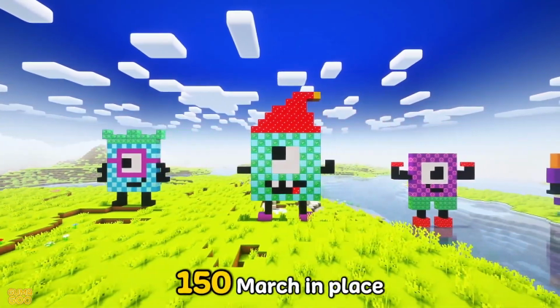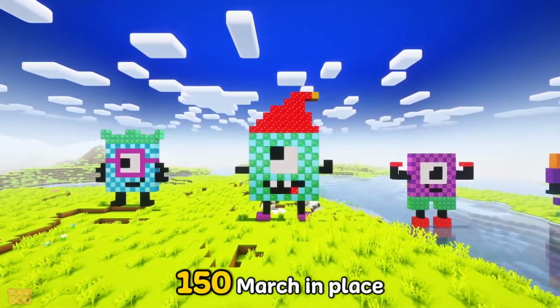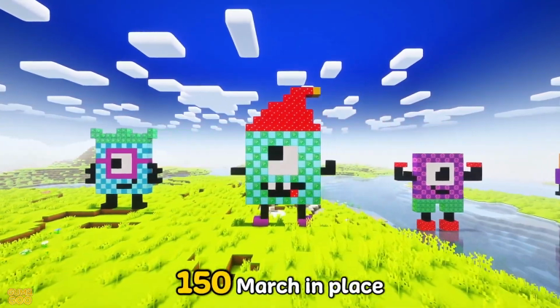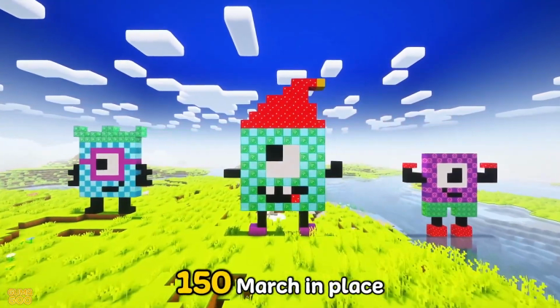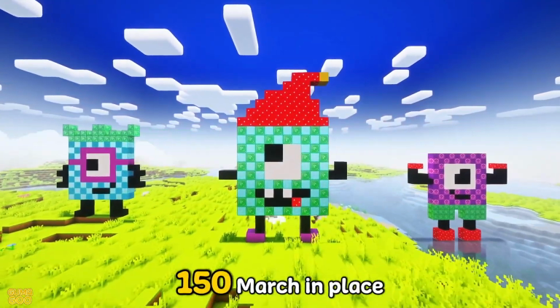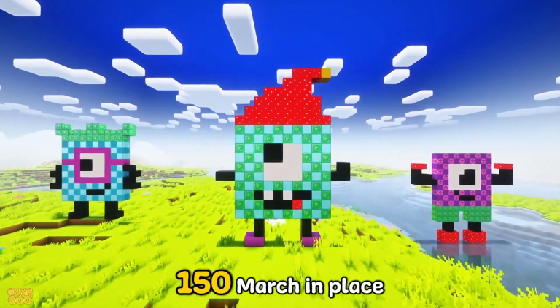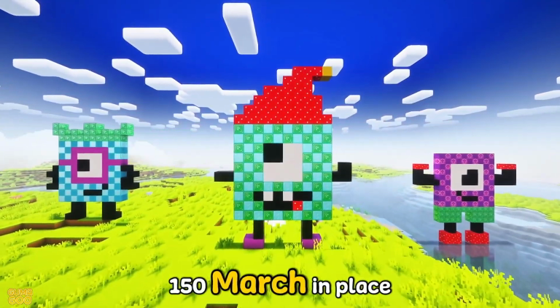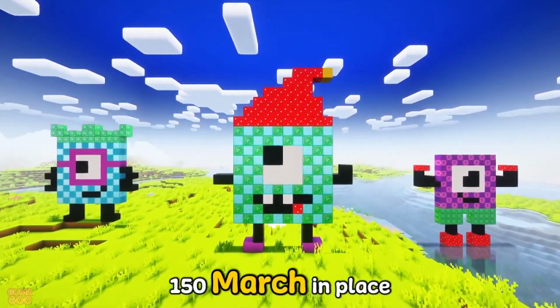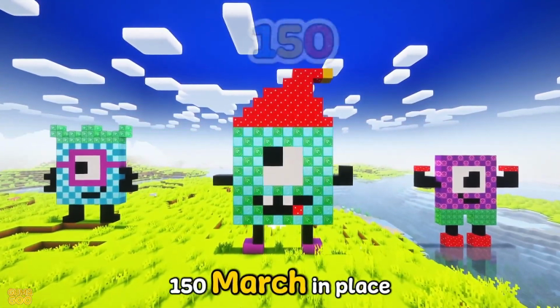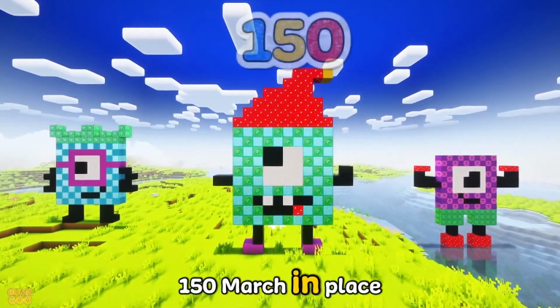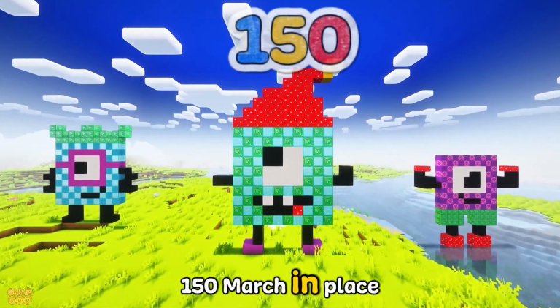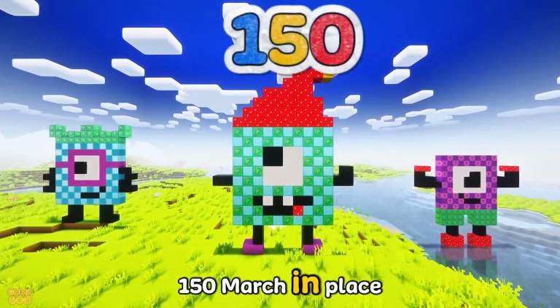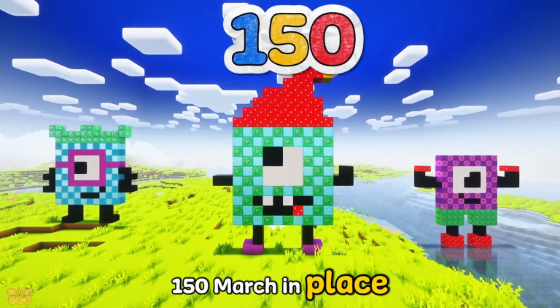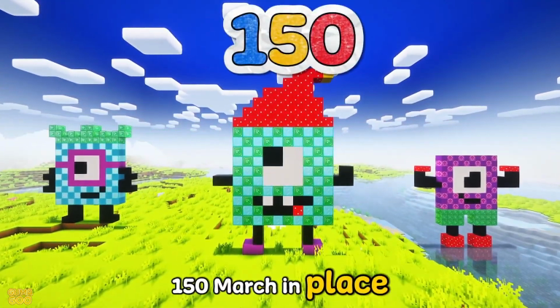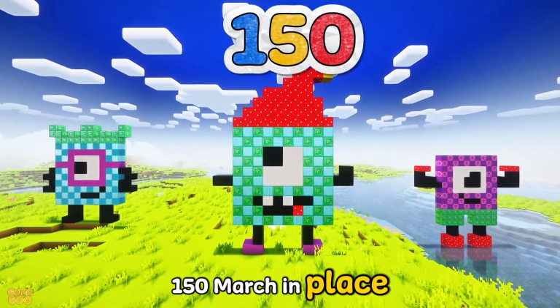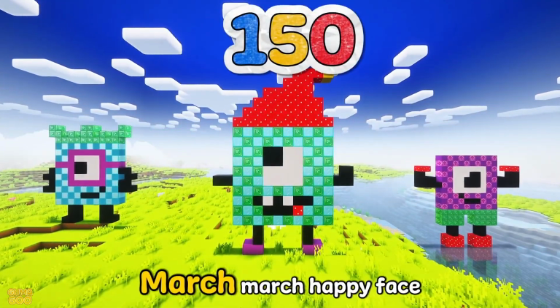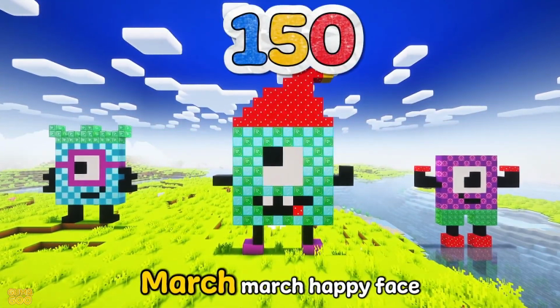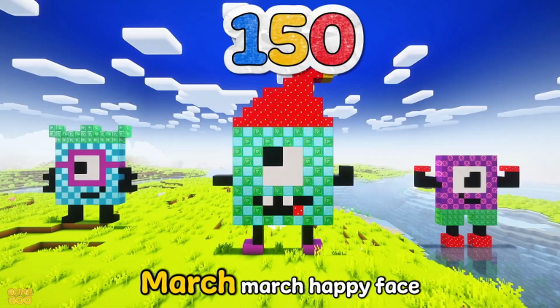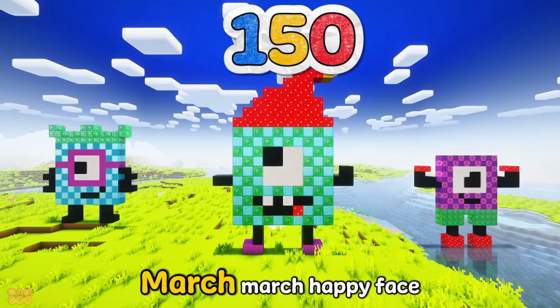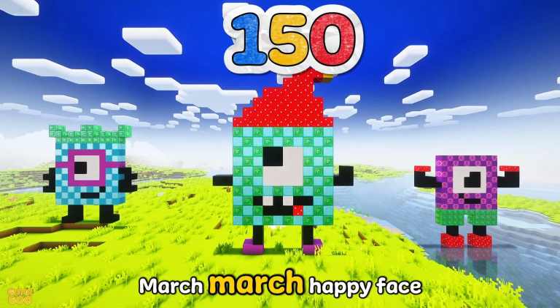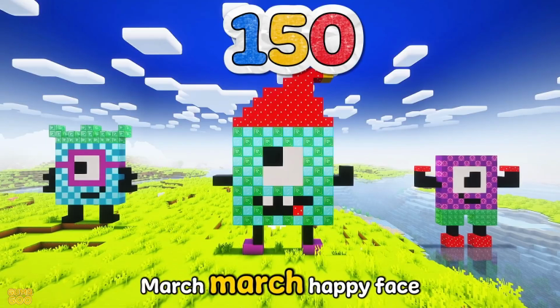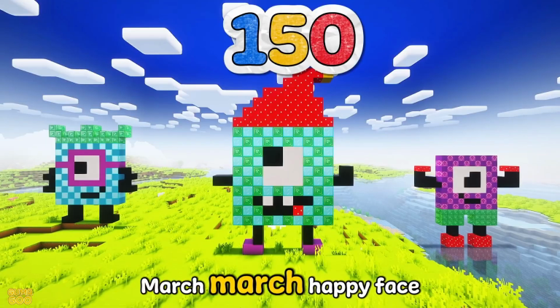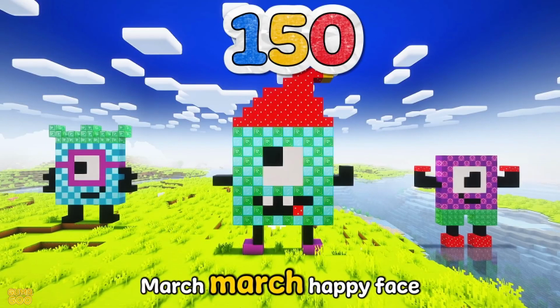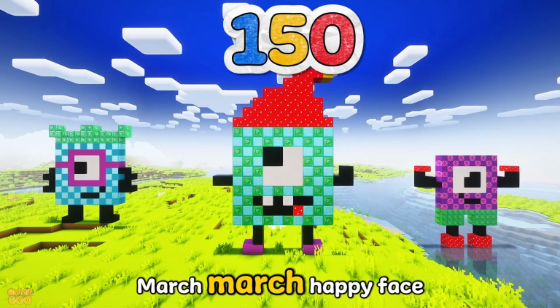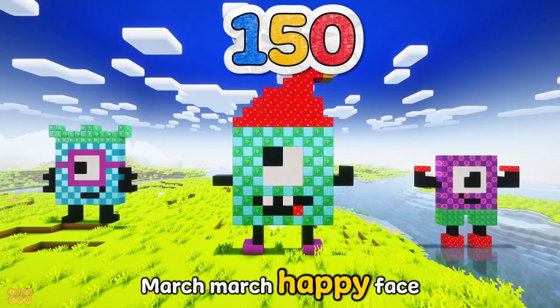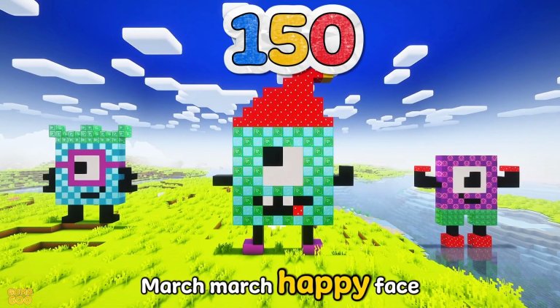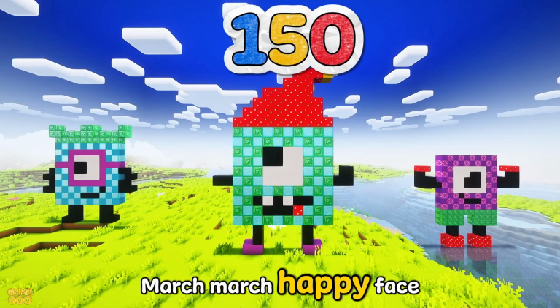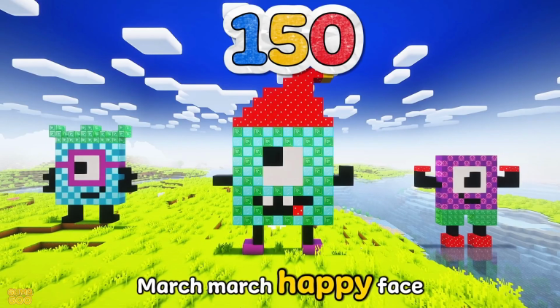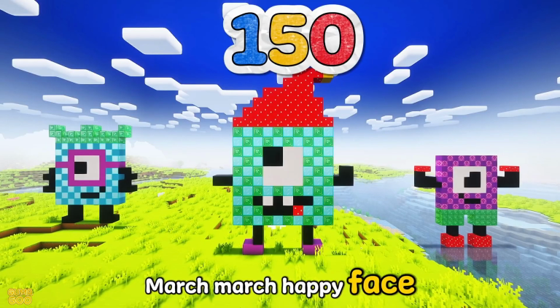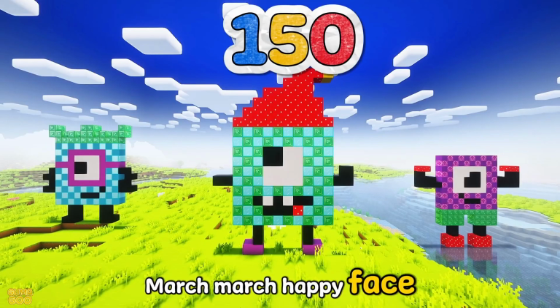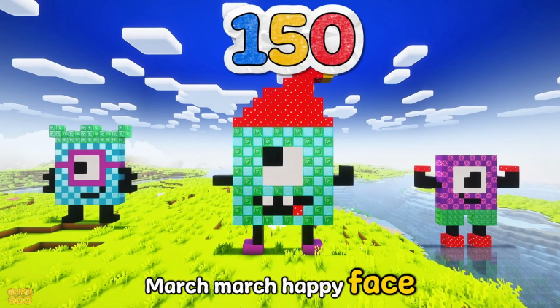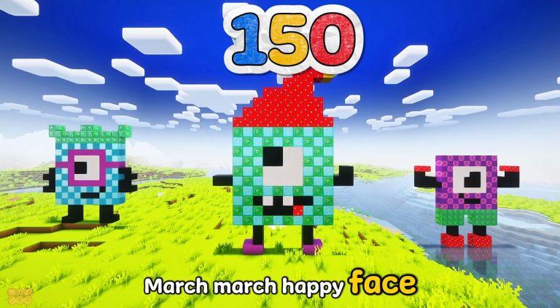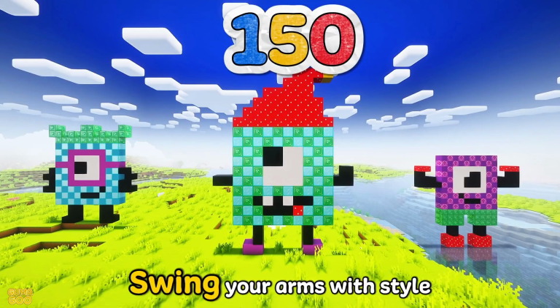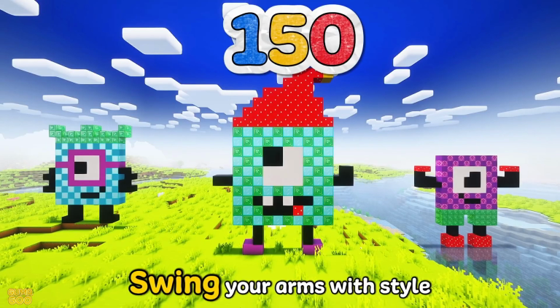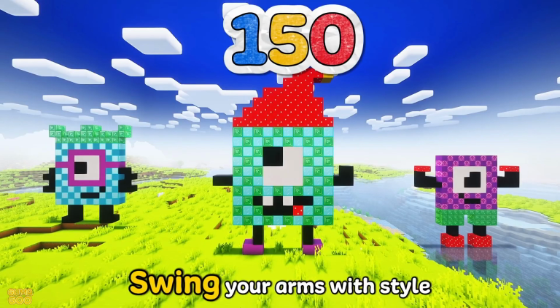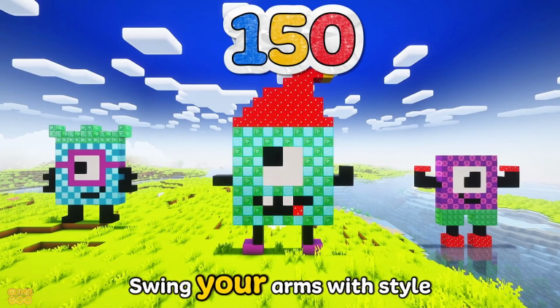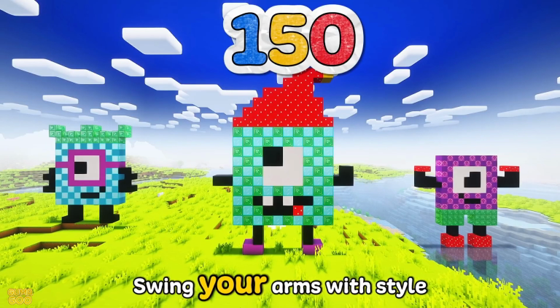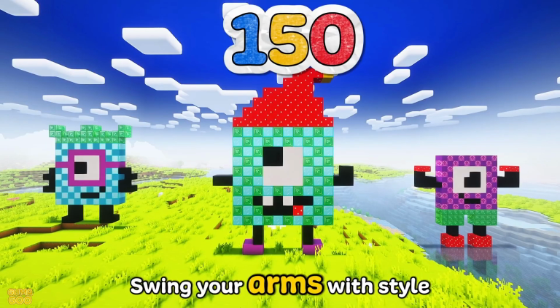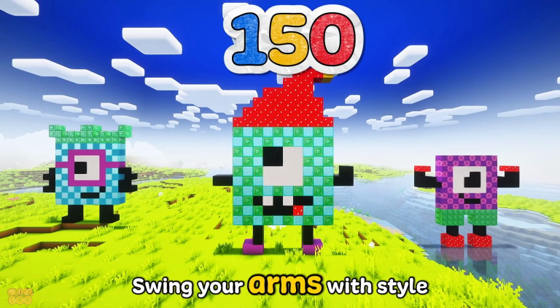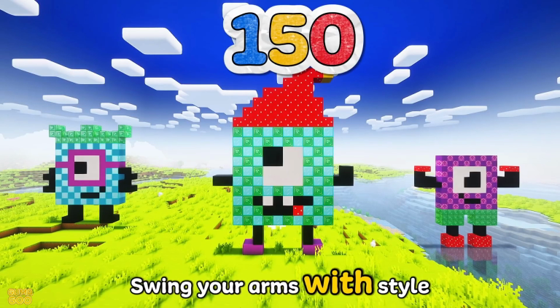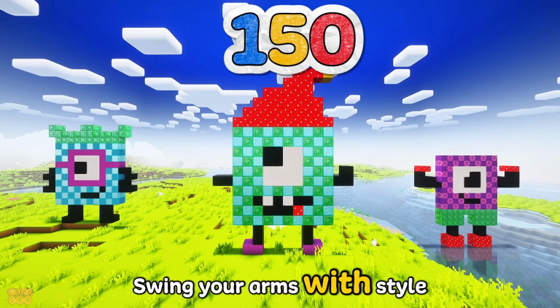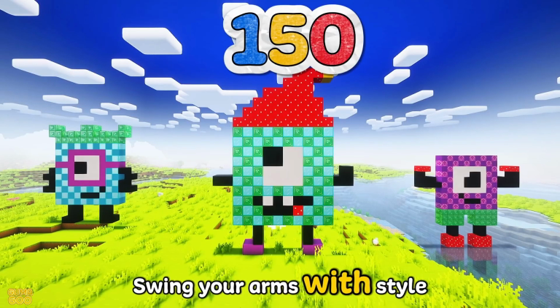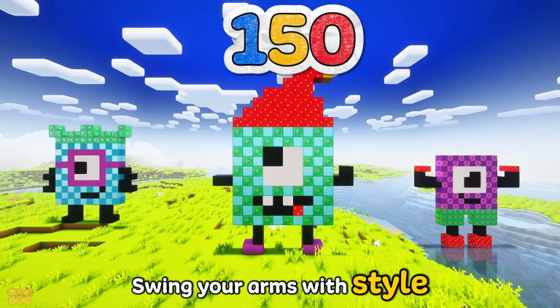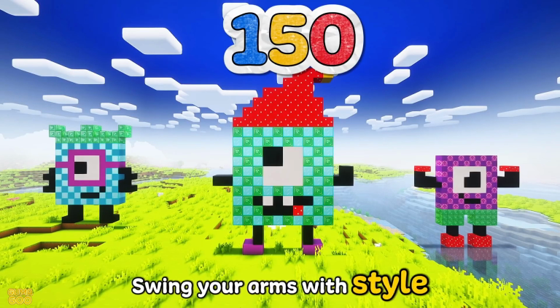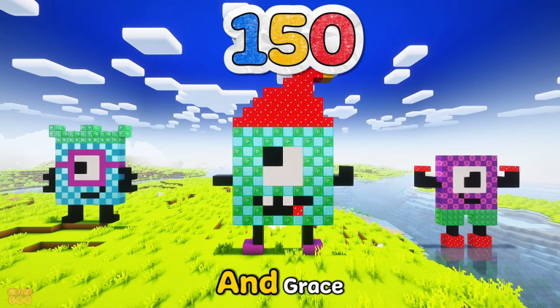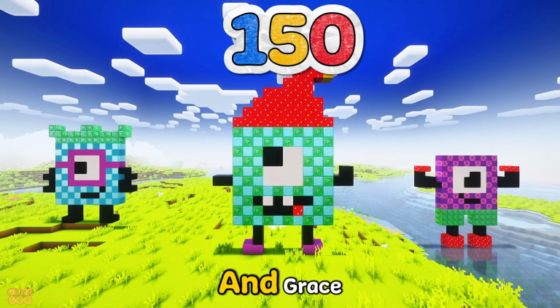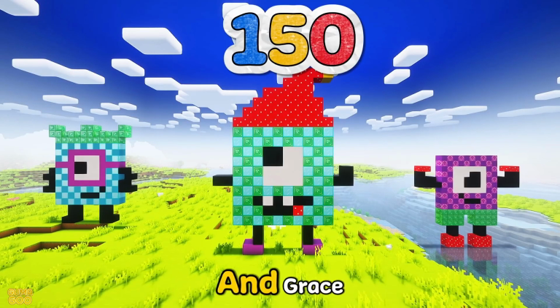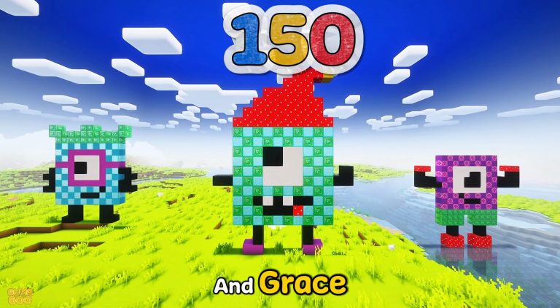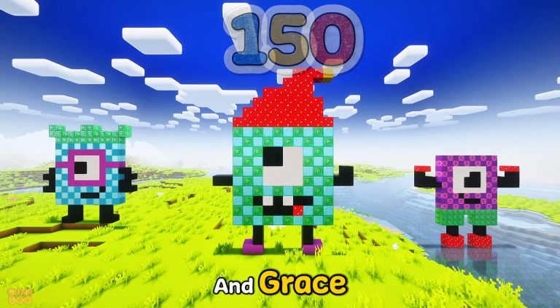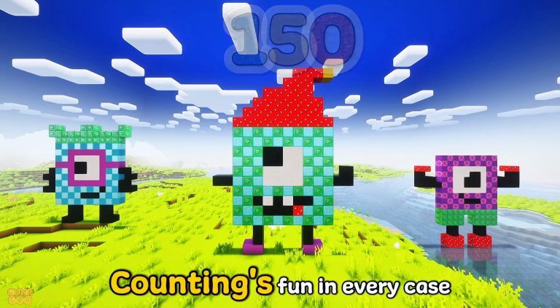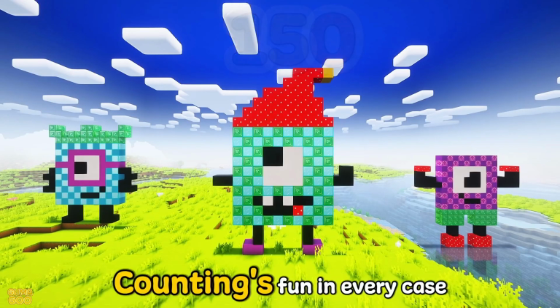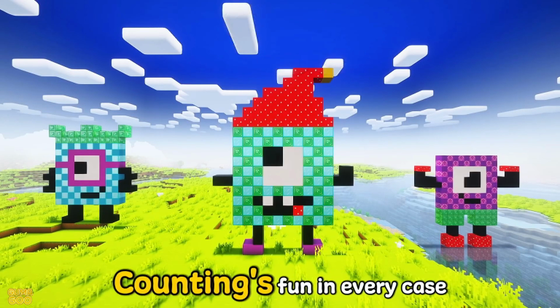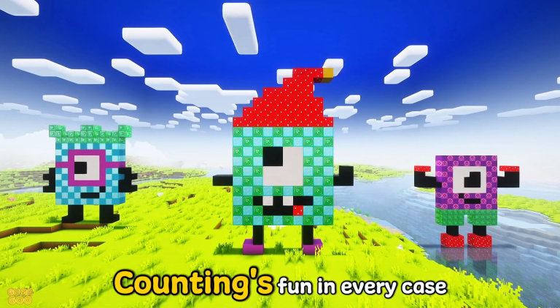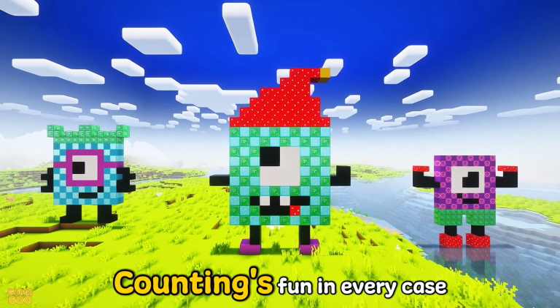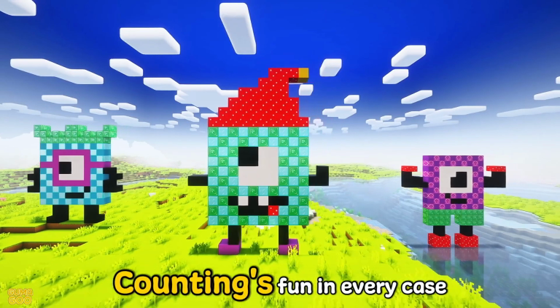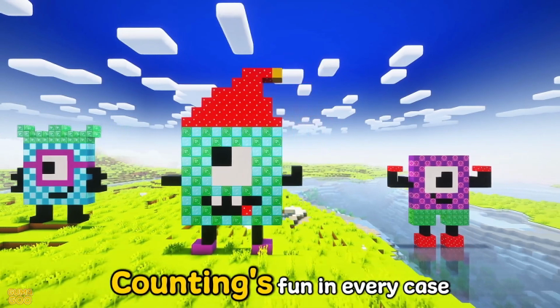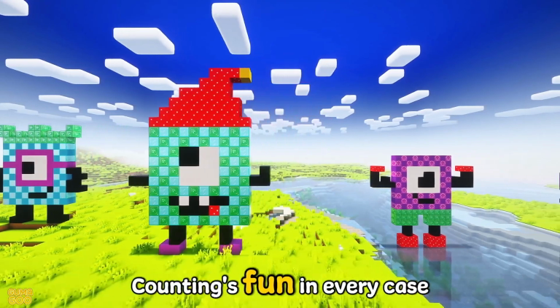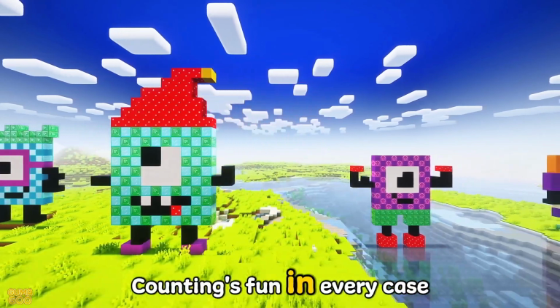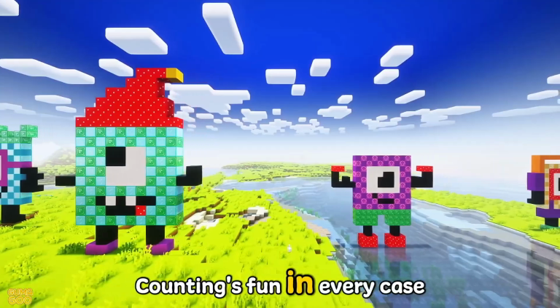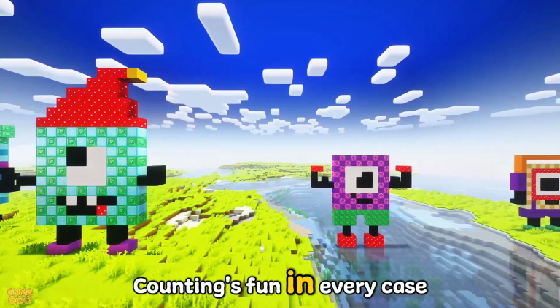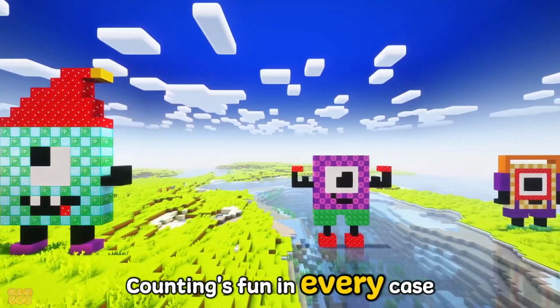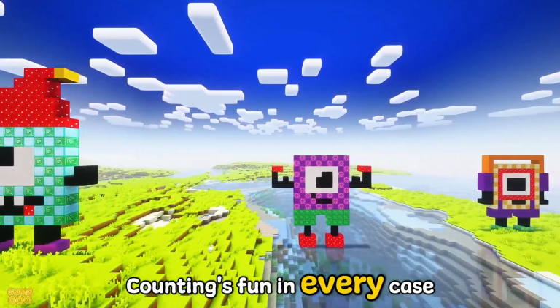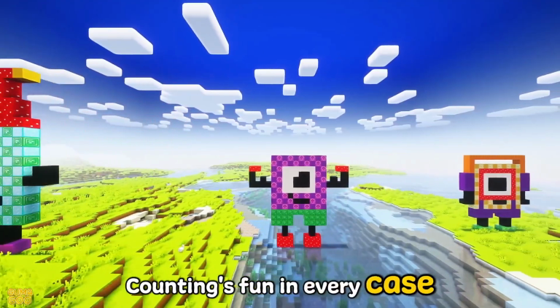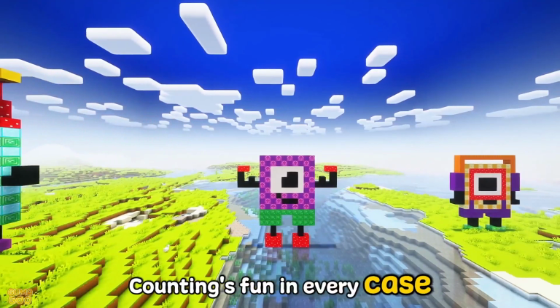150 — march in place, march, march, happy face. Swing your arms with style and grace, counting spun in every case.